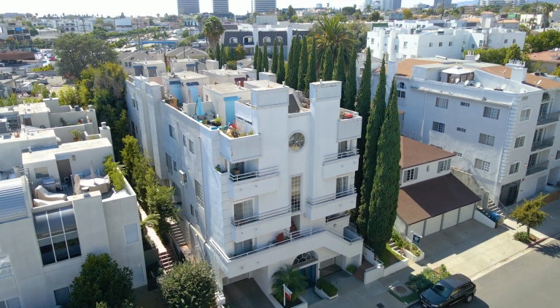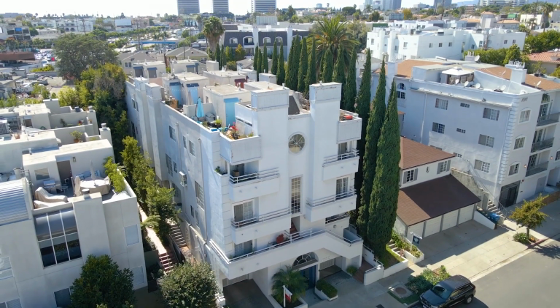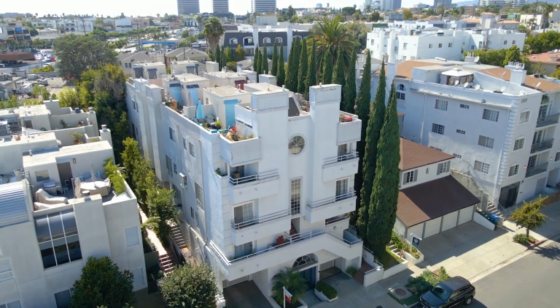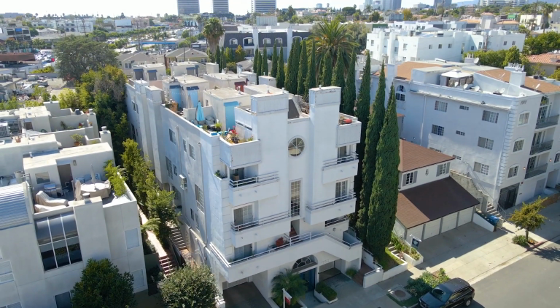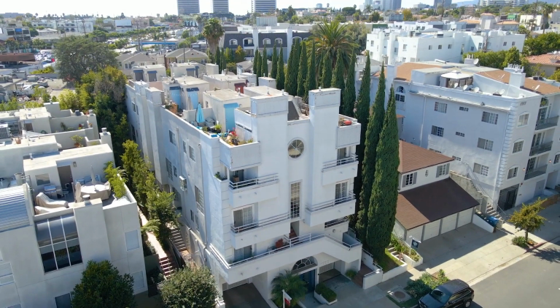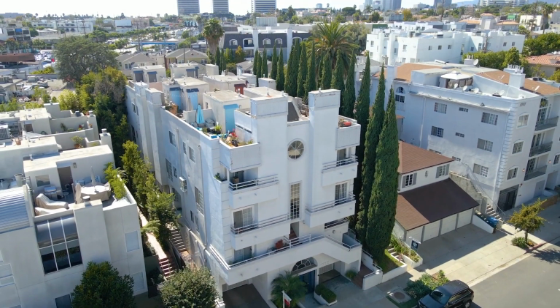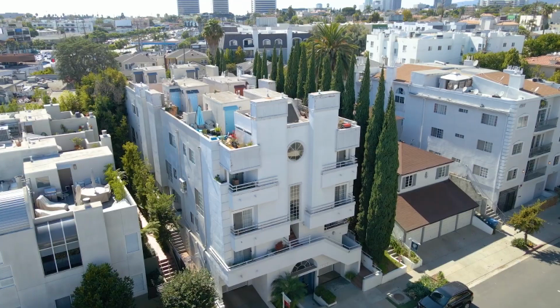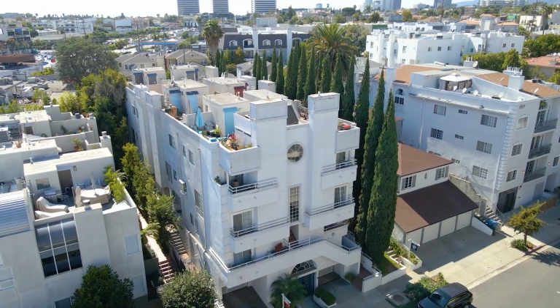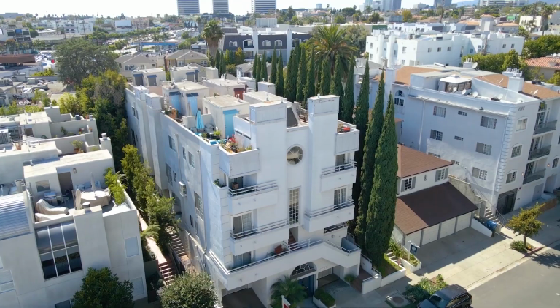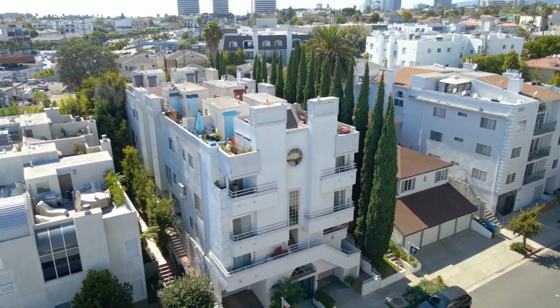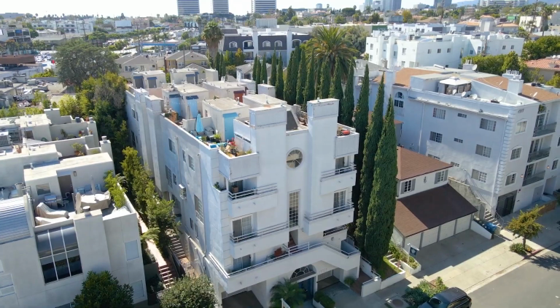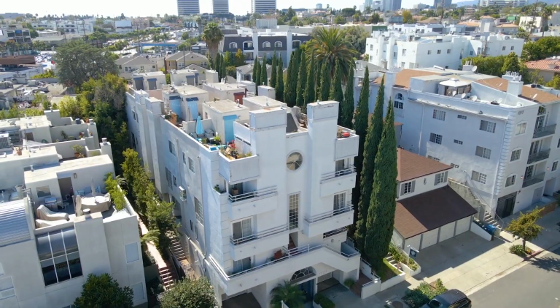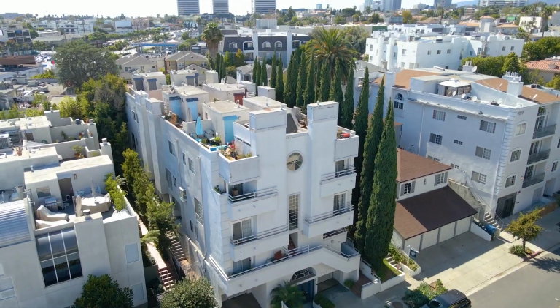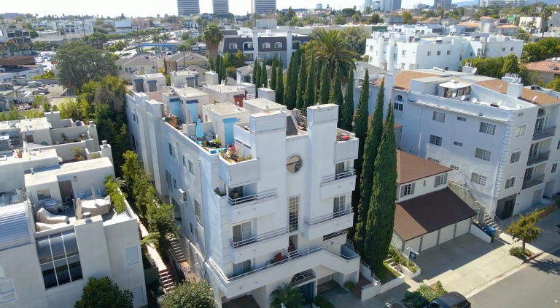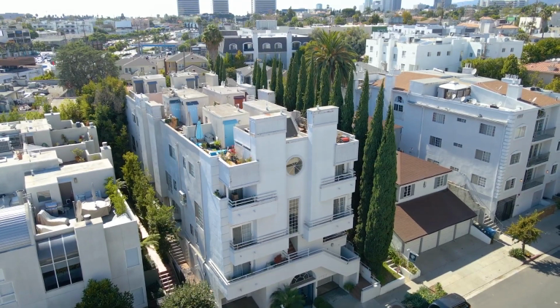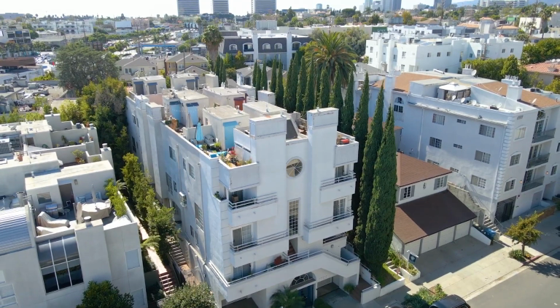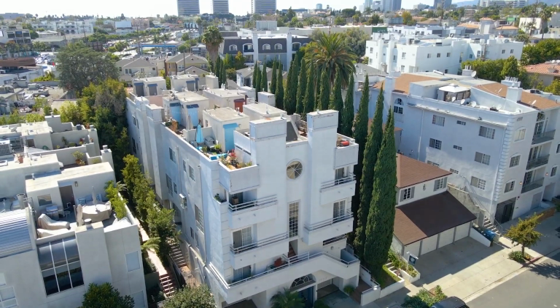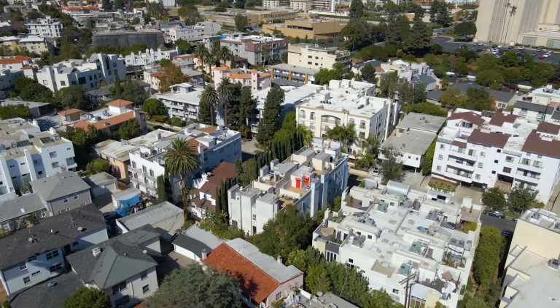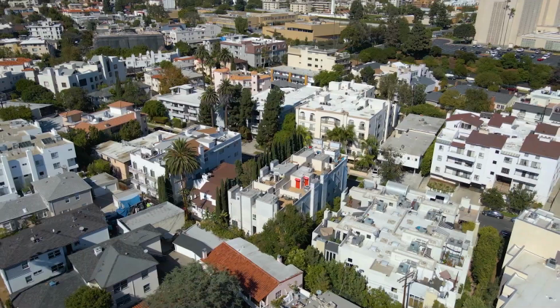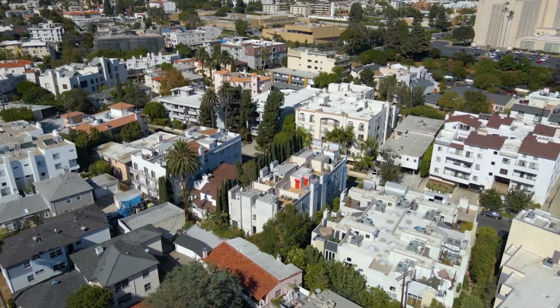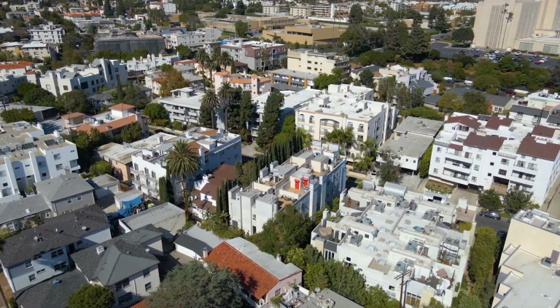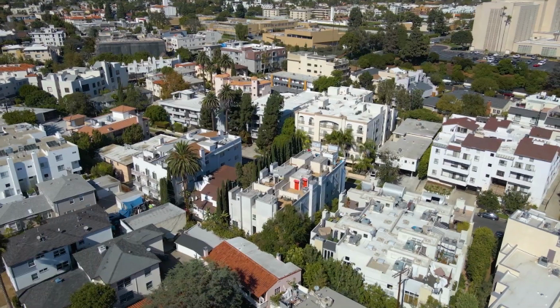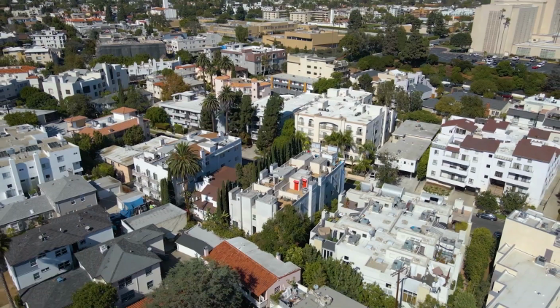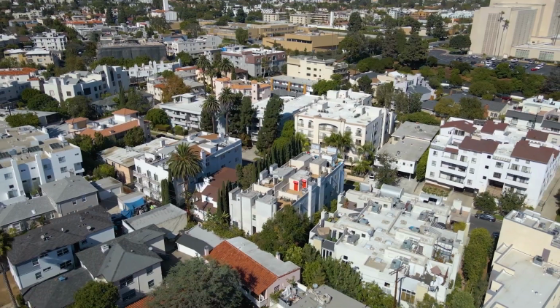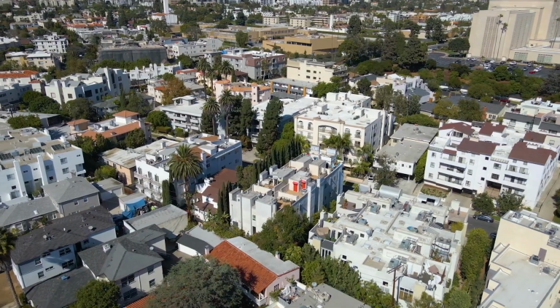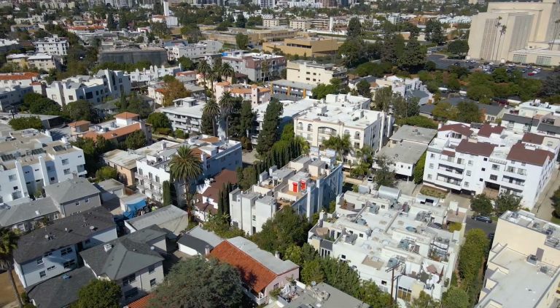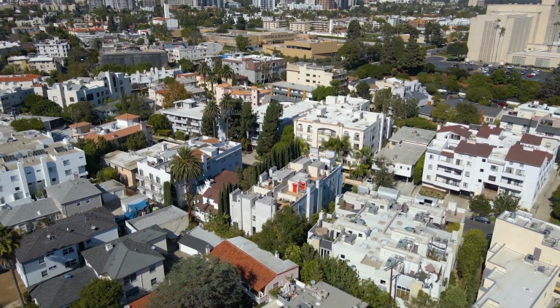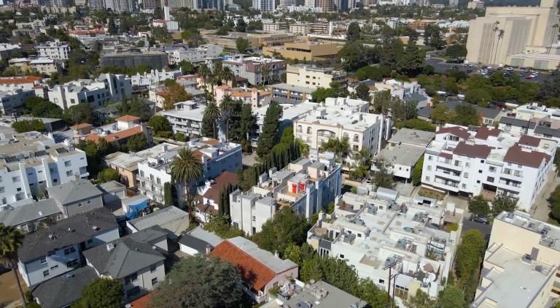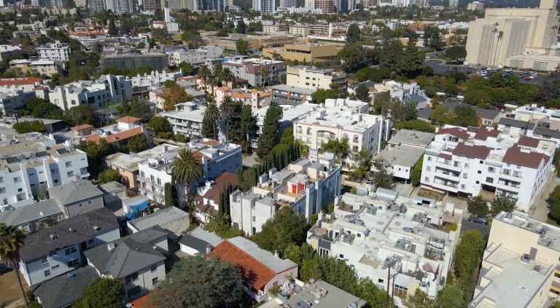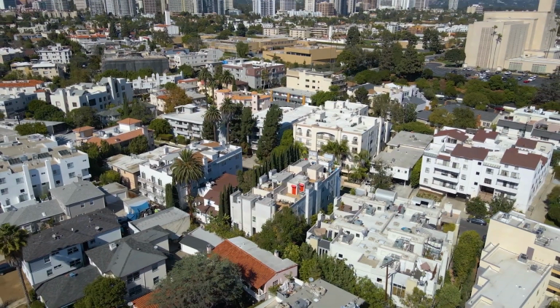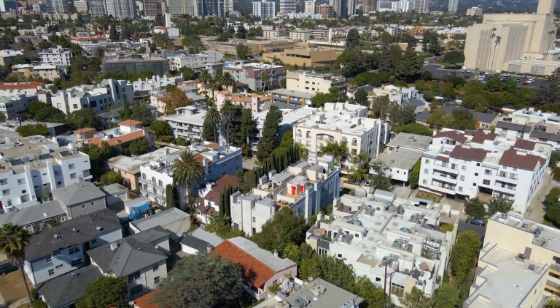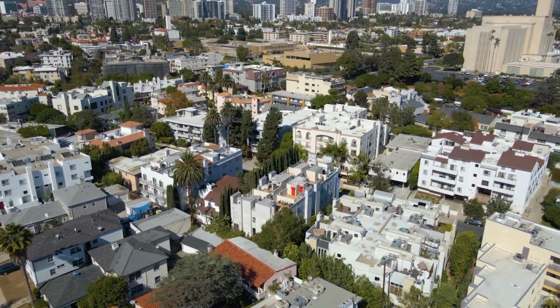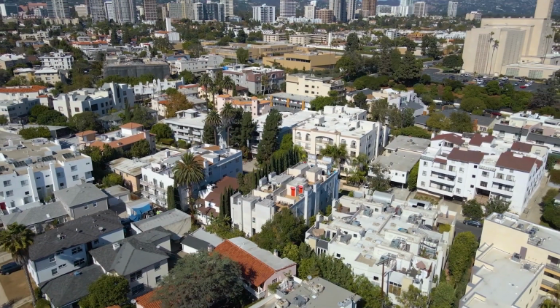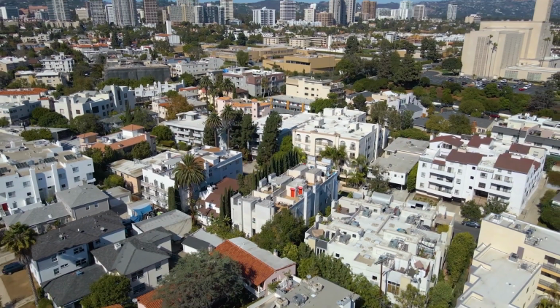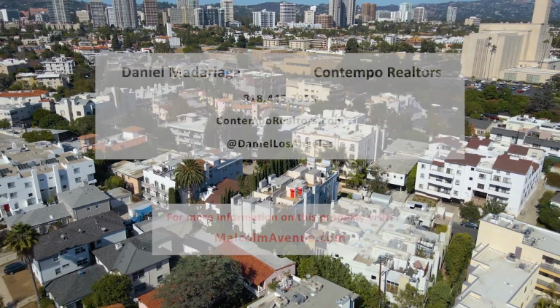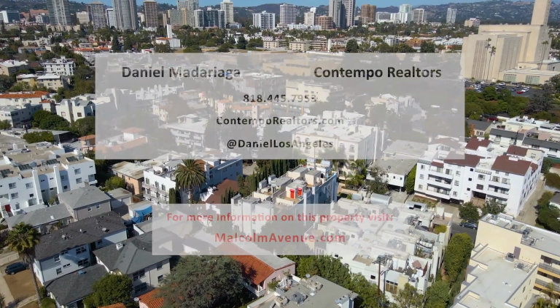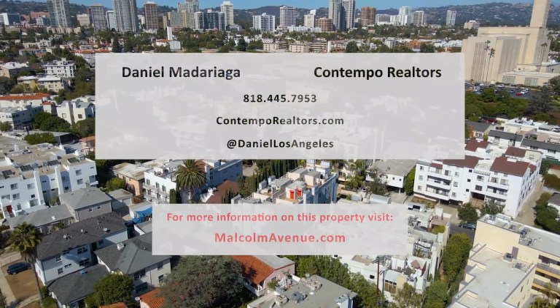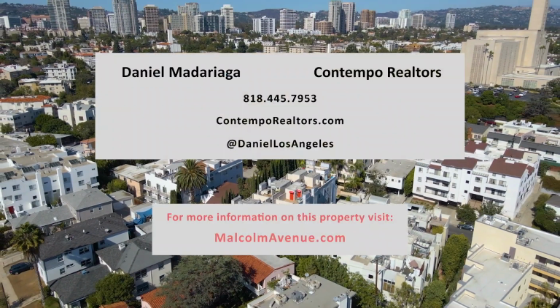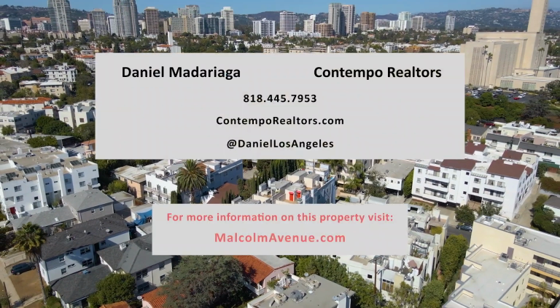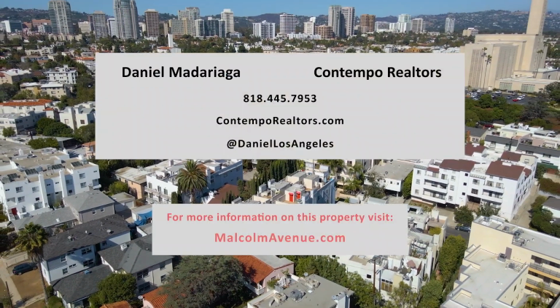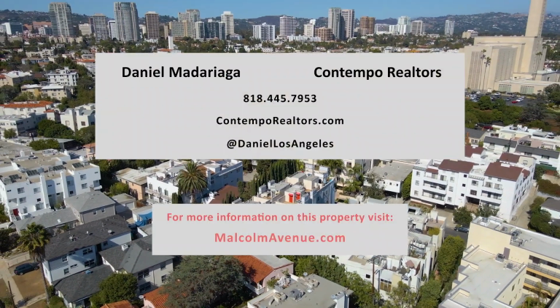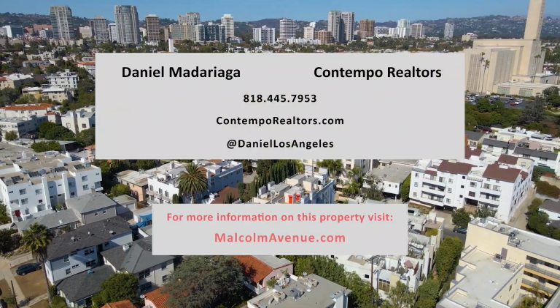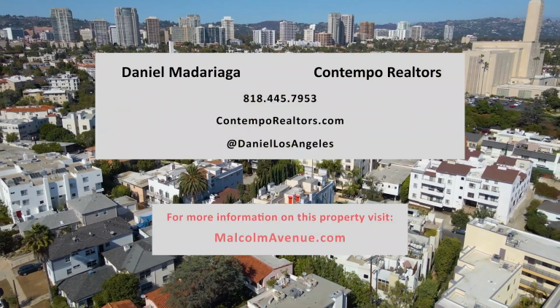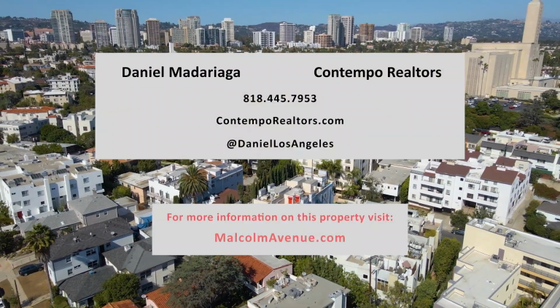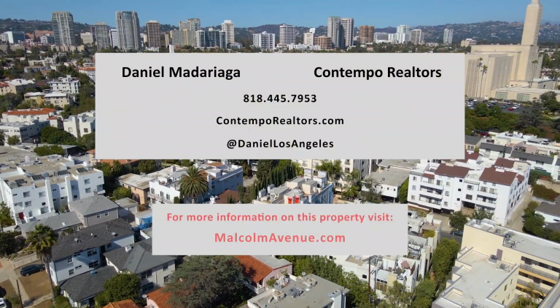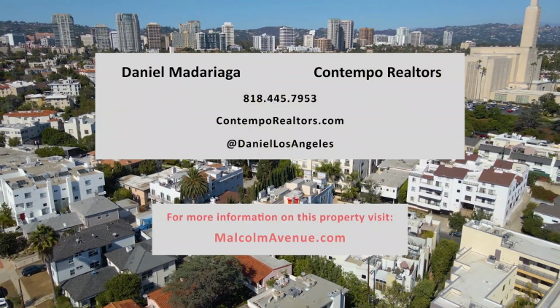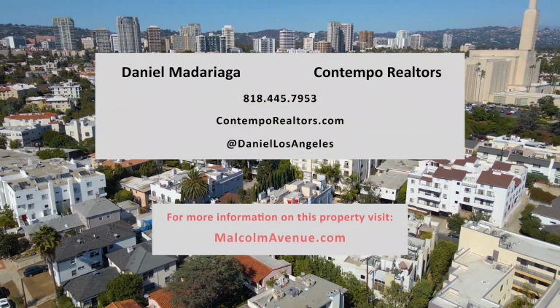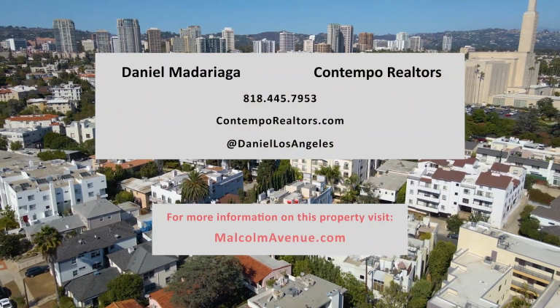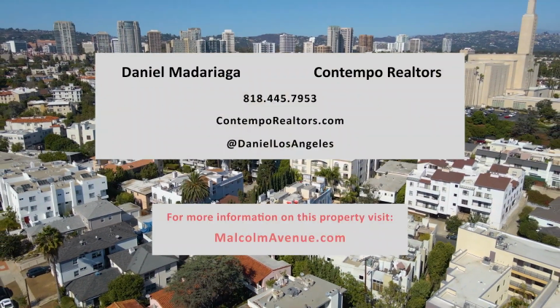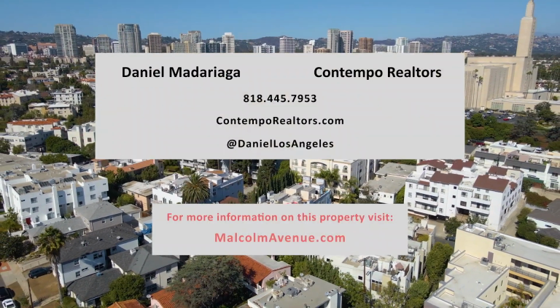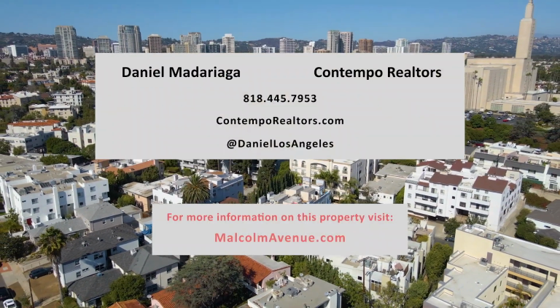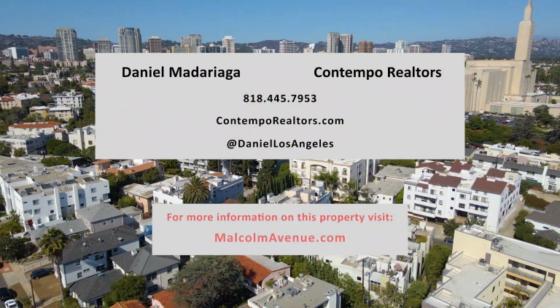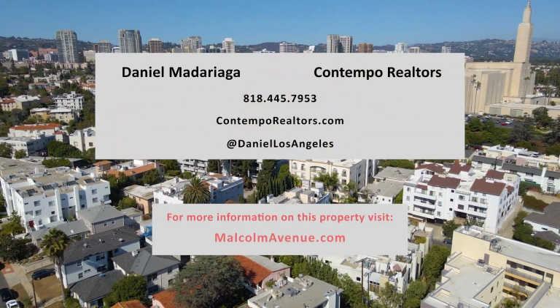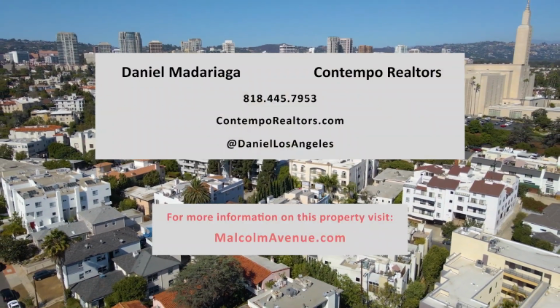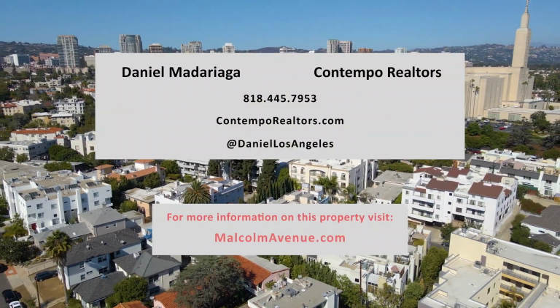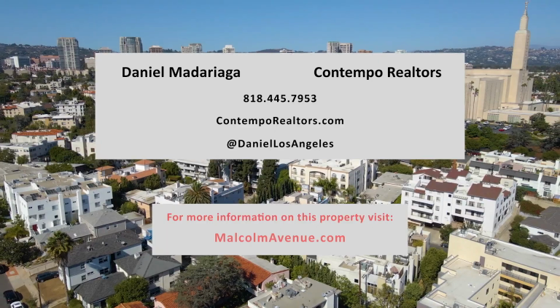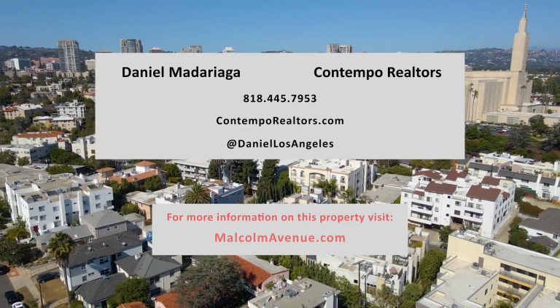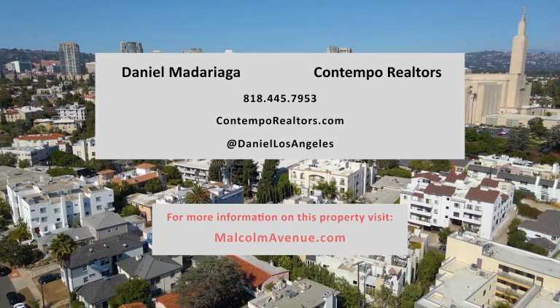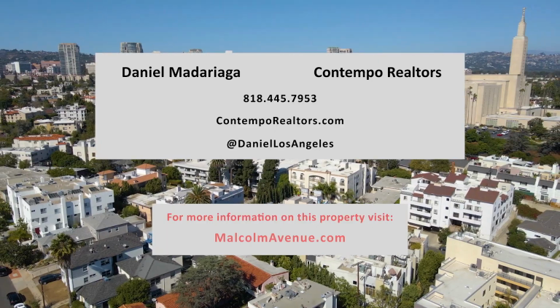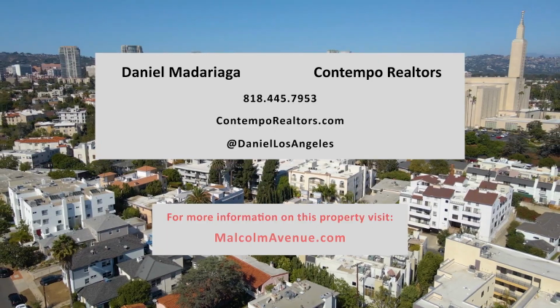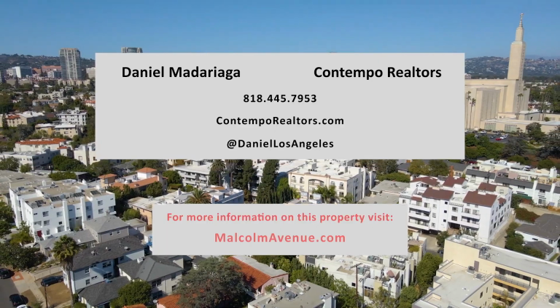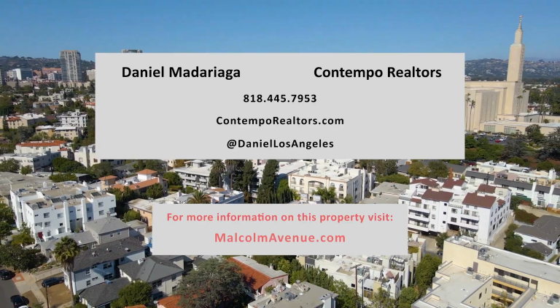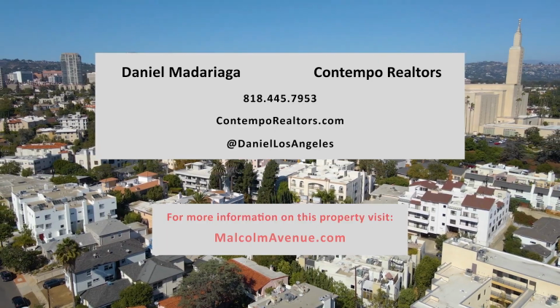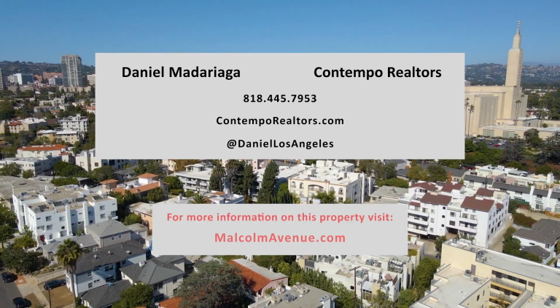So if you're looking for a move-in-ready condo that has a private rooftop deck, all at a great value, this just might be the home for you.